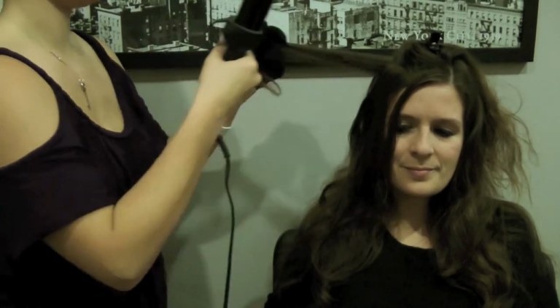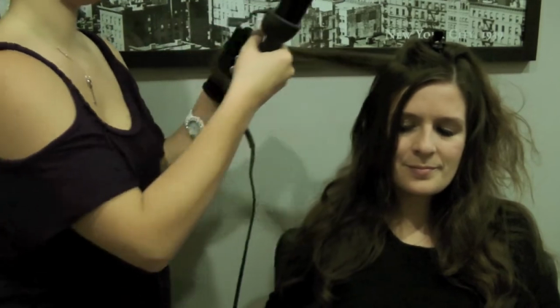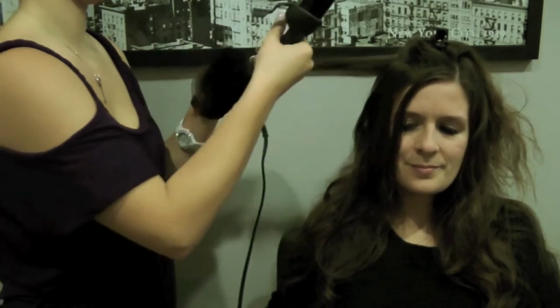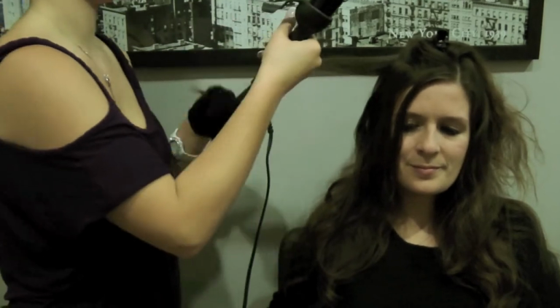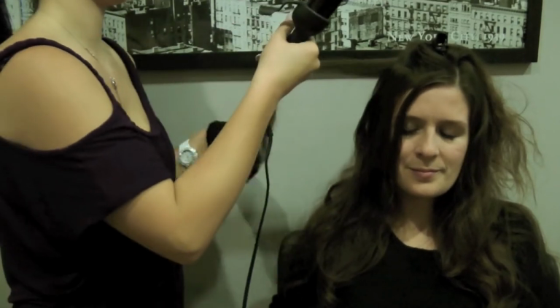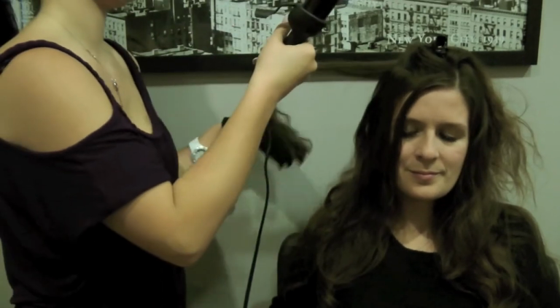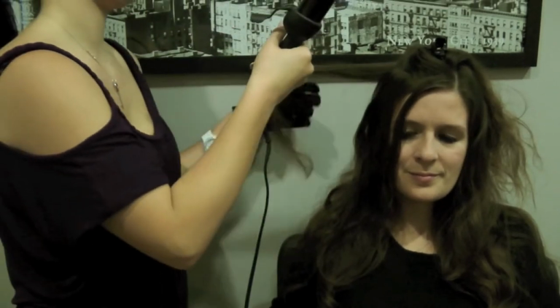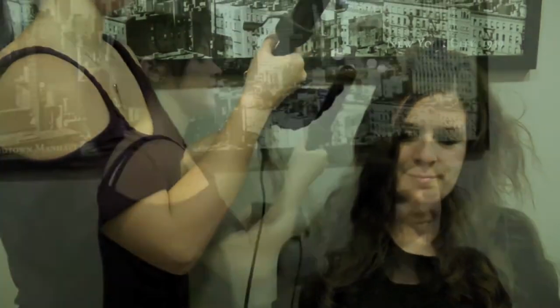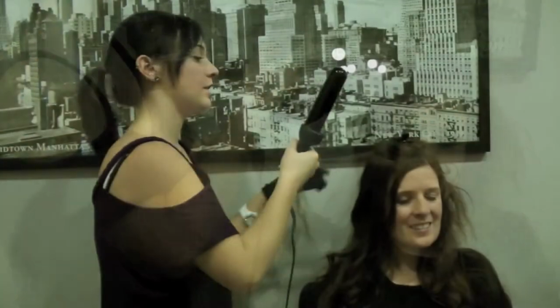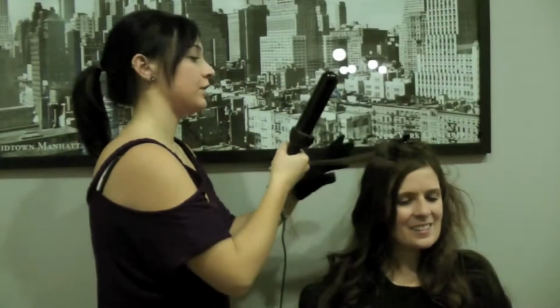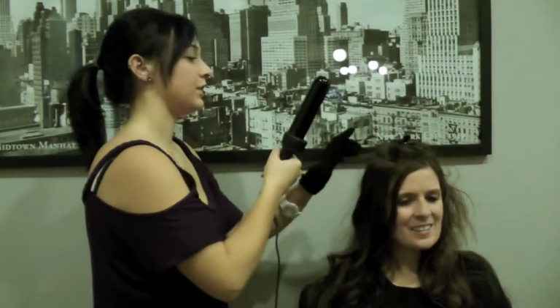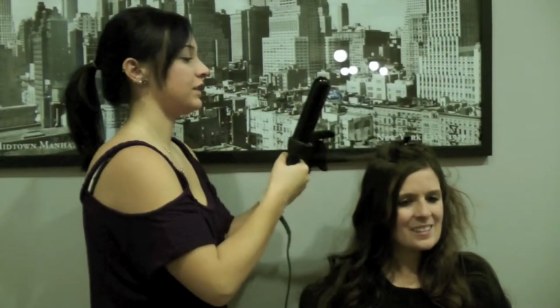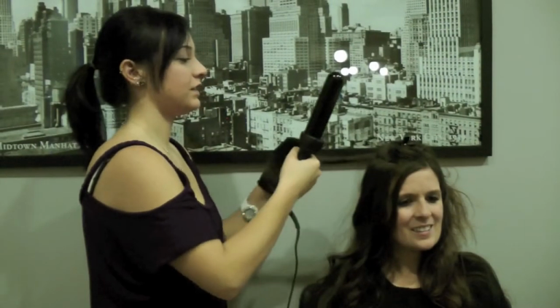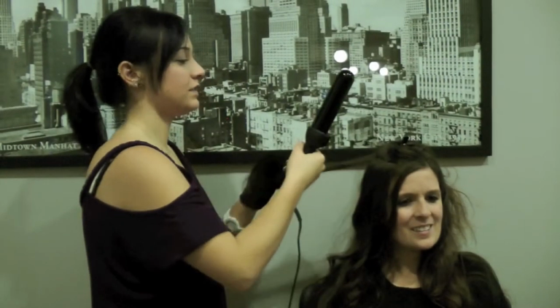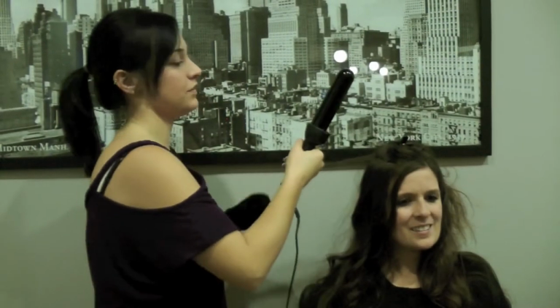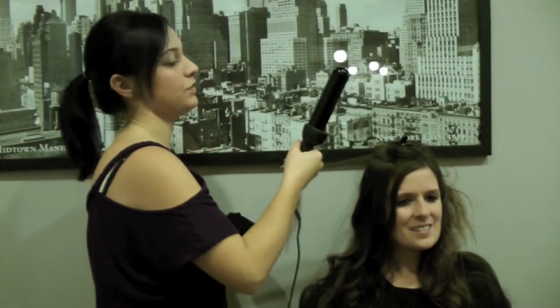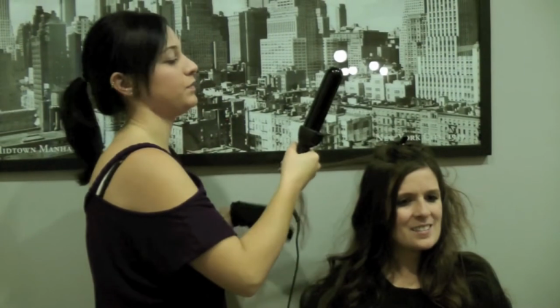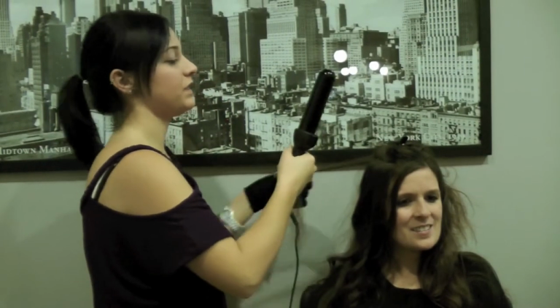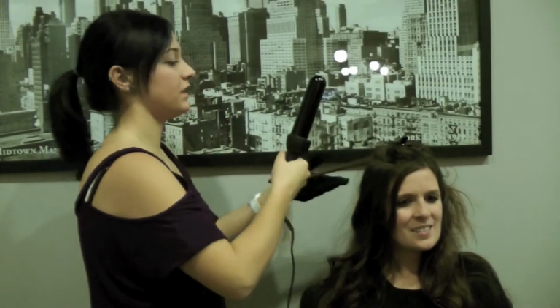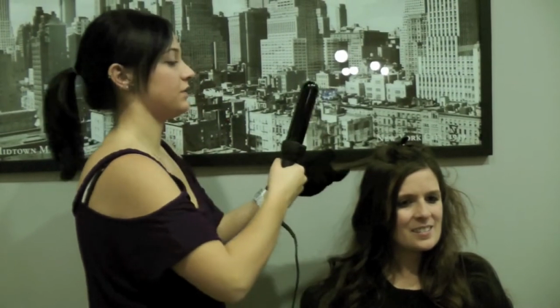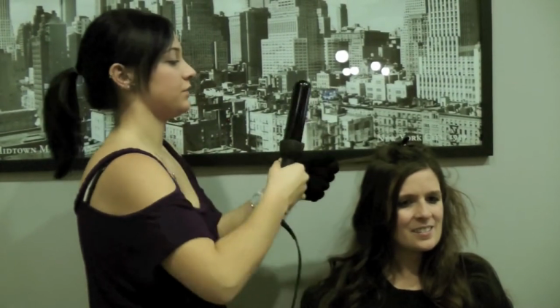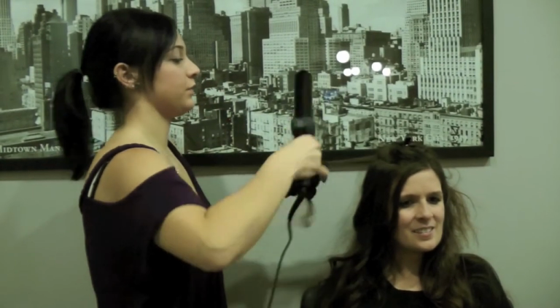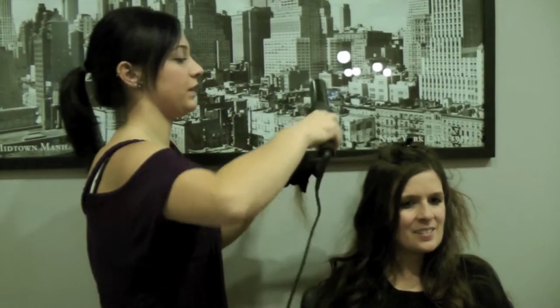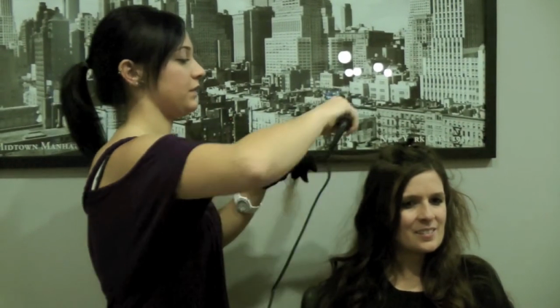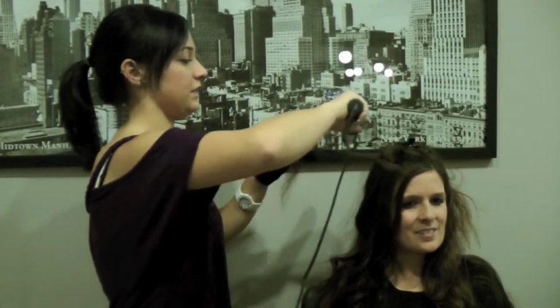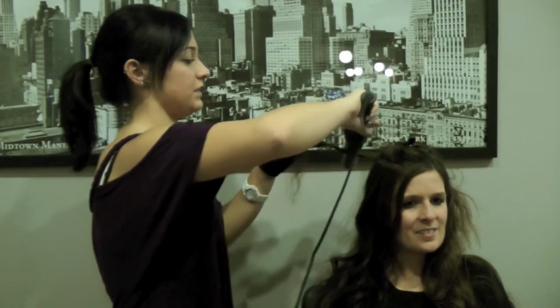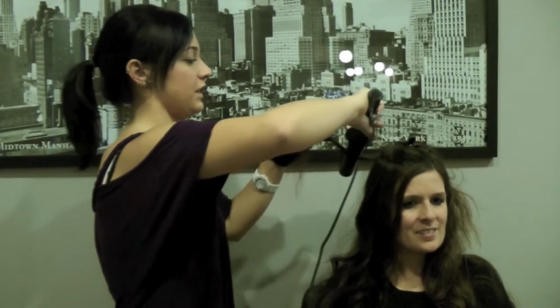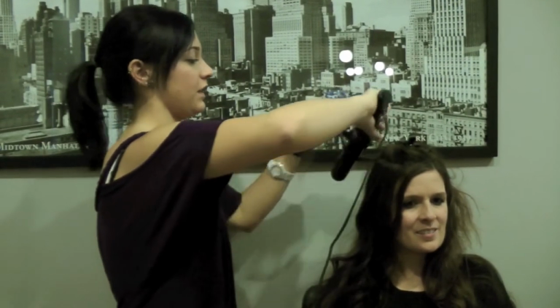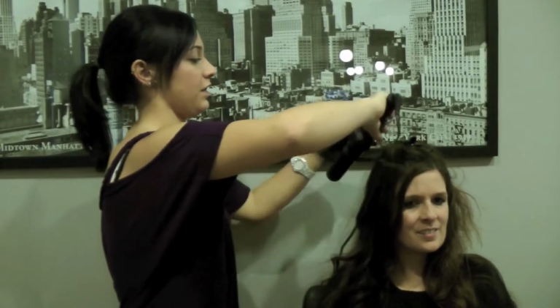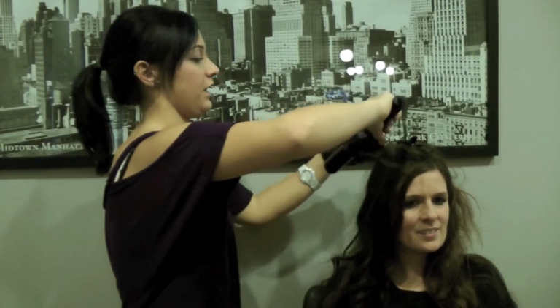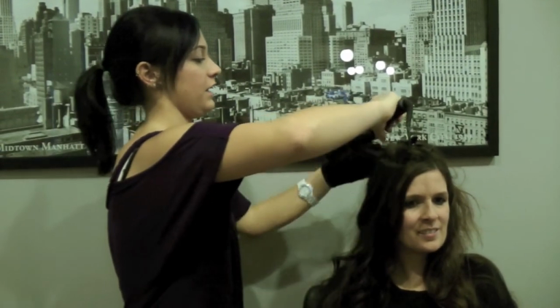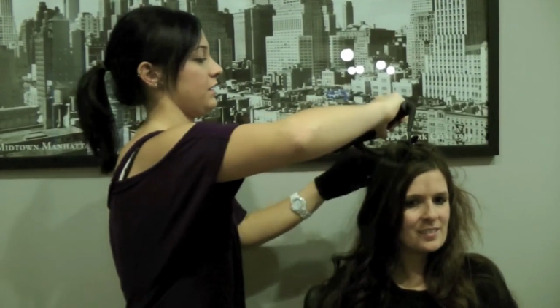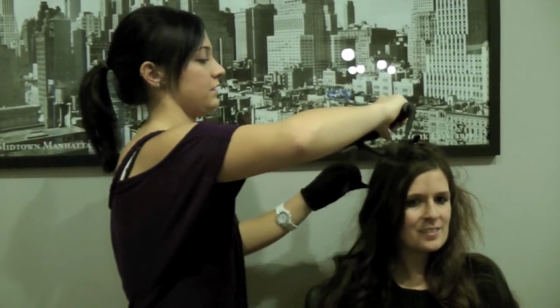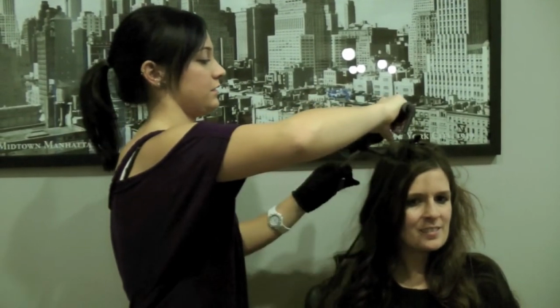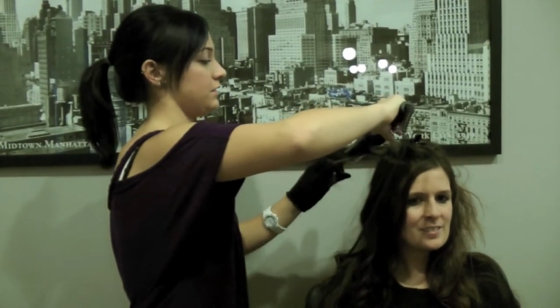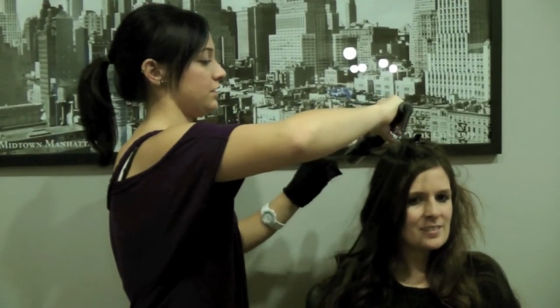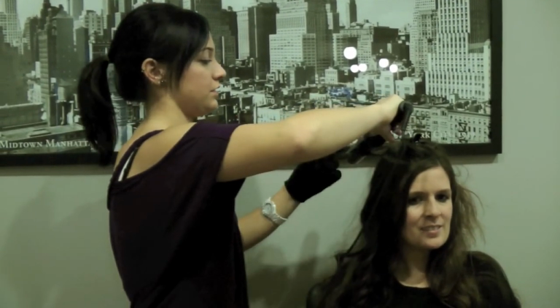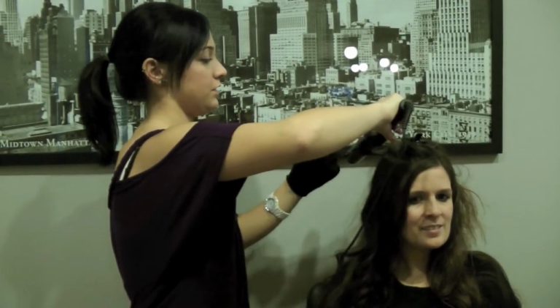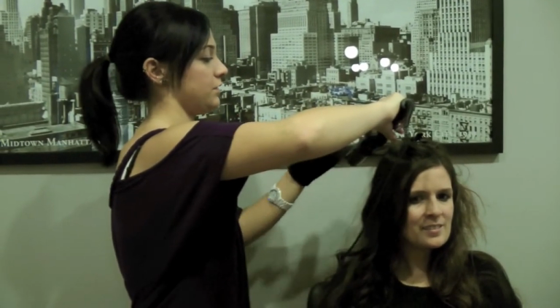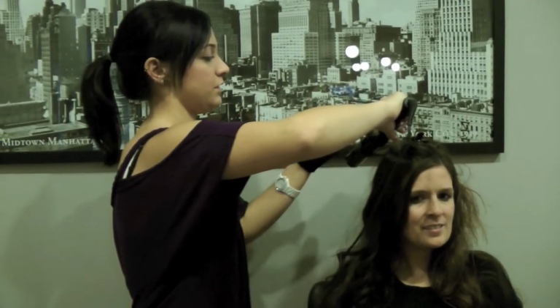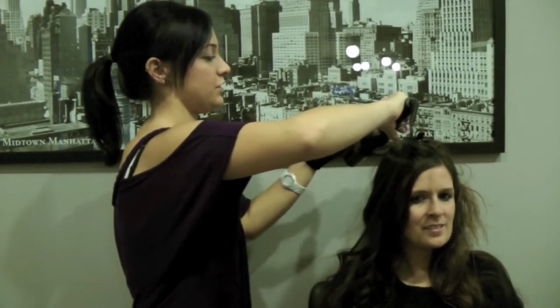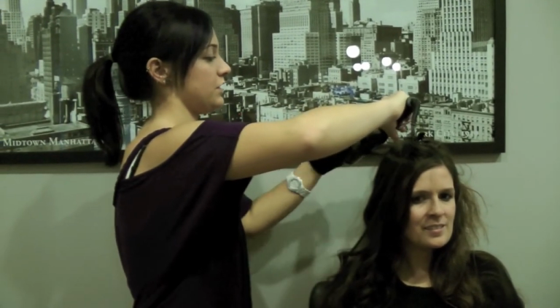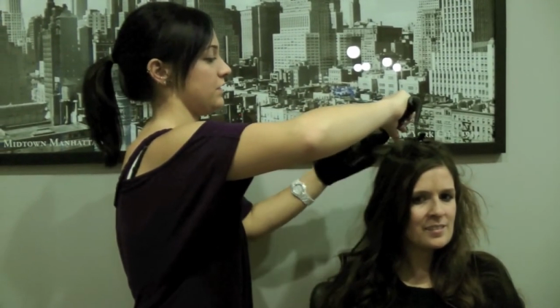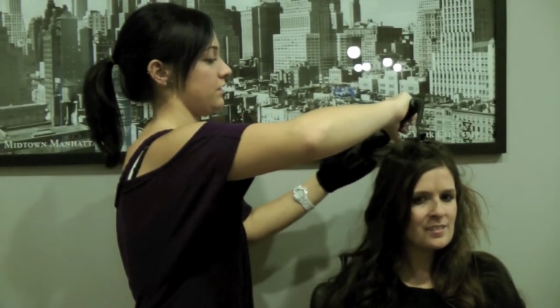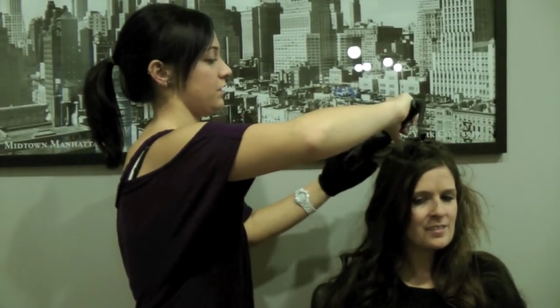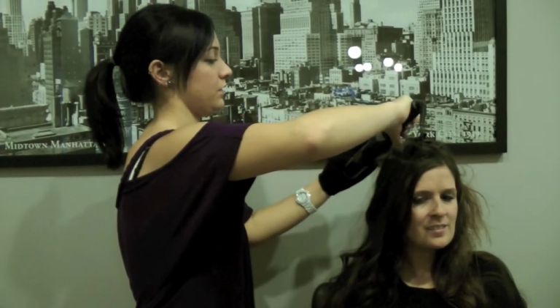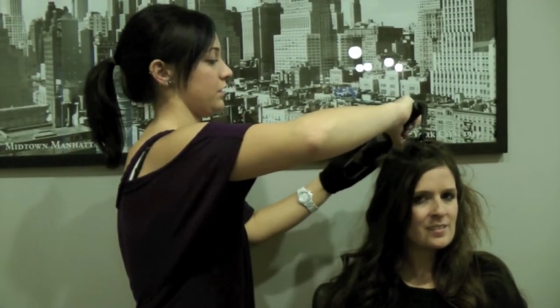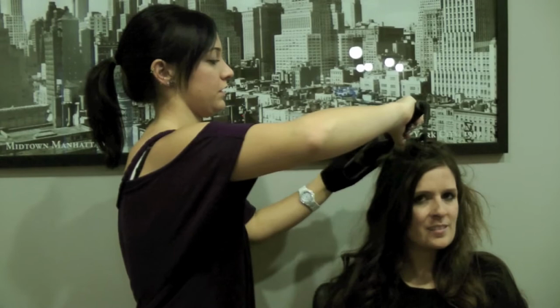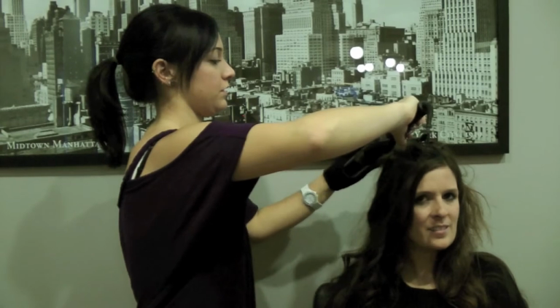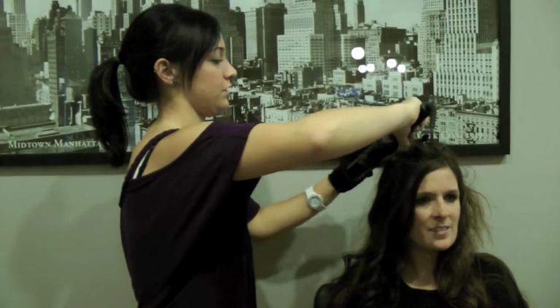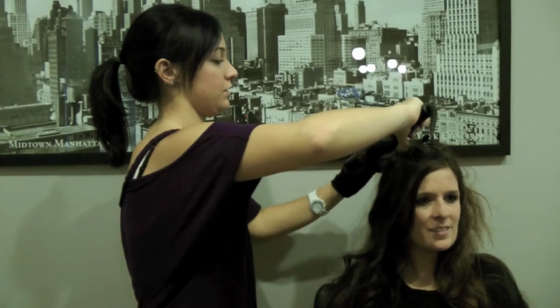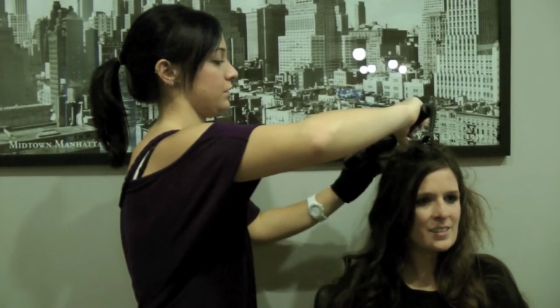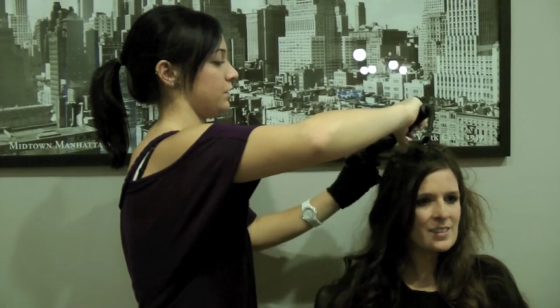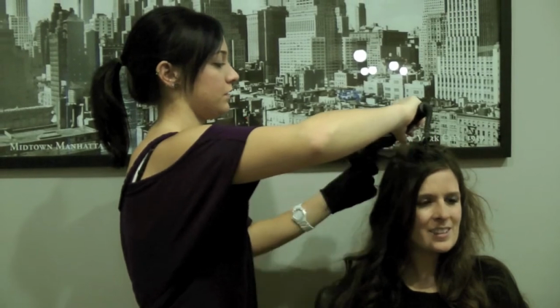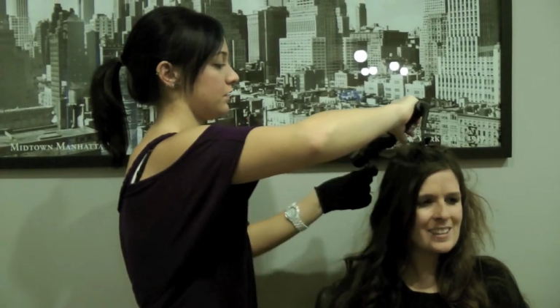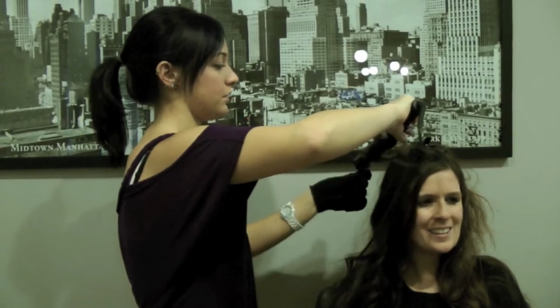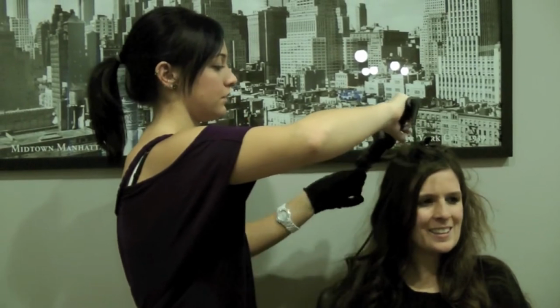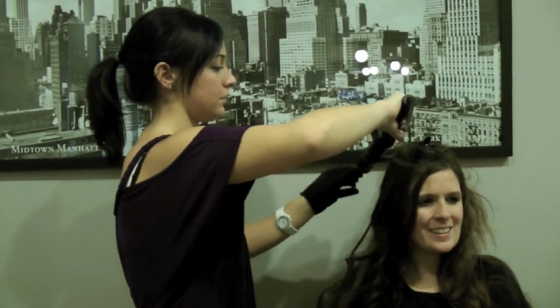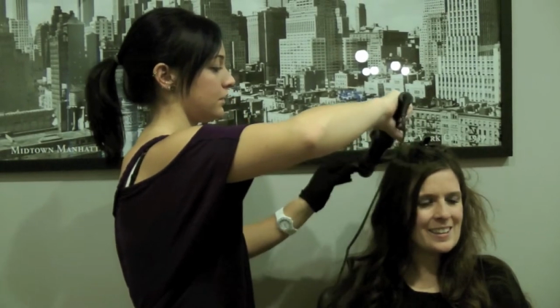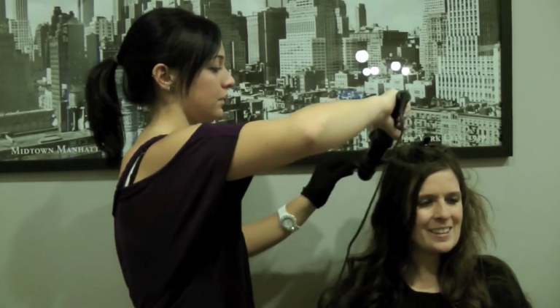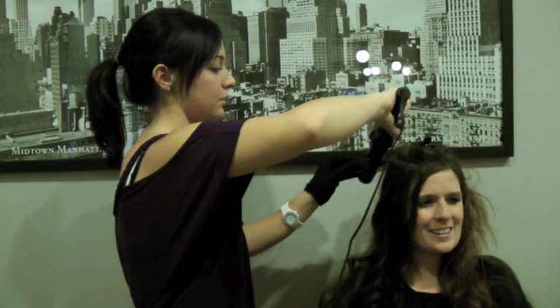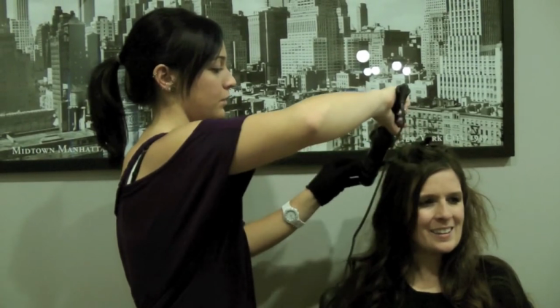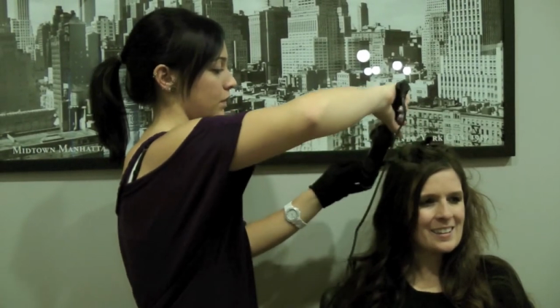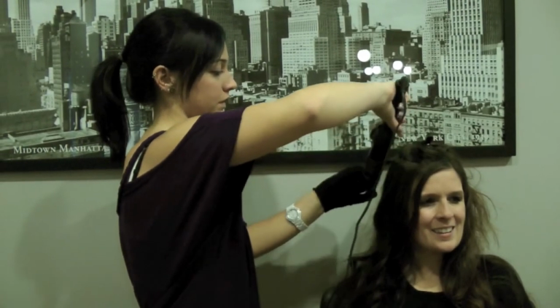That's pretty nifty. You're going to continue with this throughout the entire head until you achieve the look that you want.